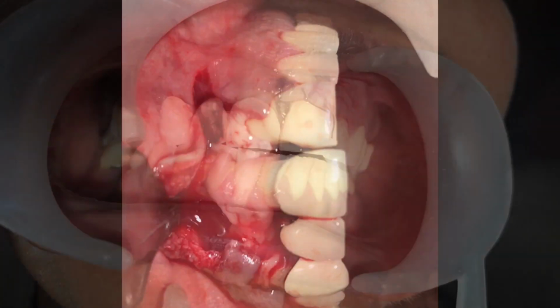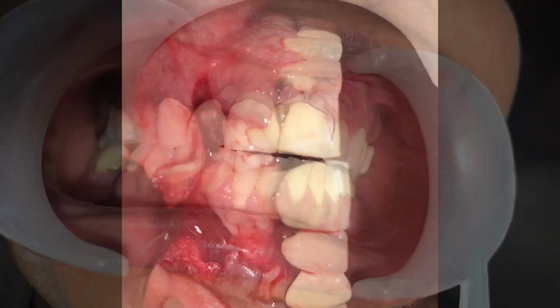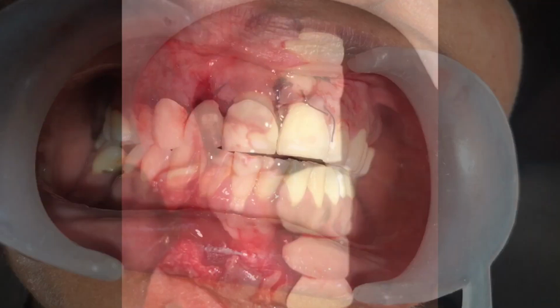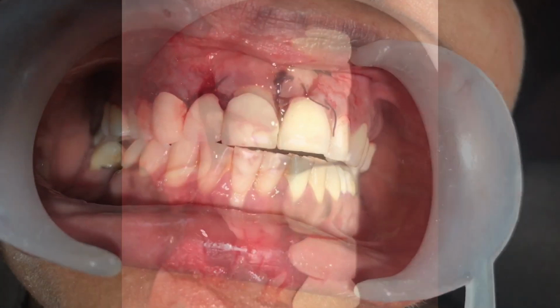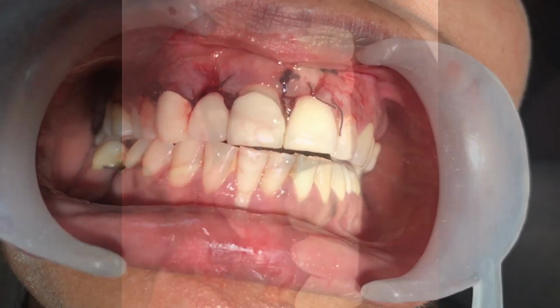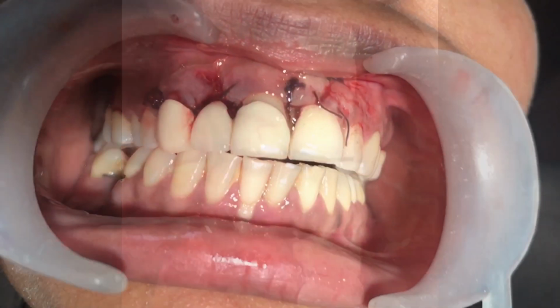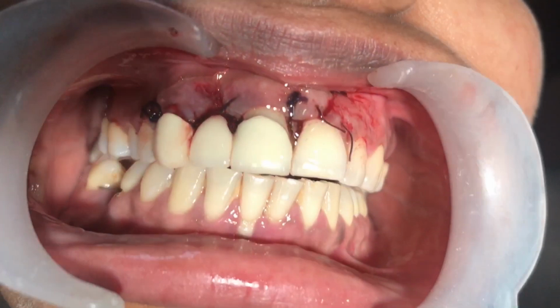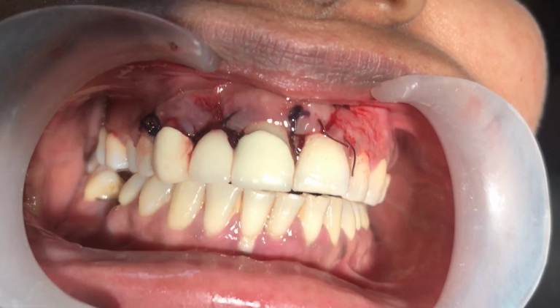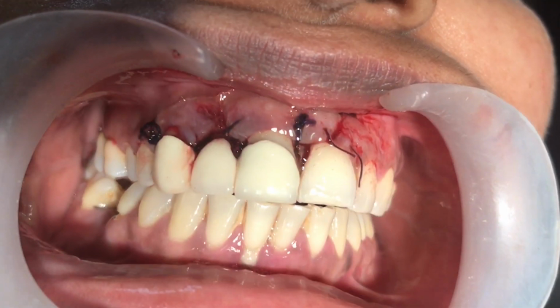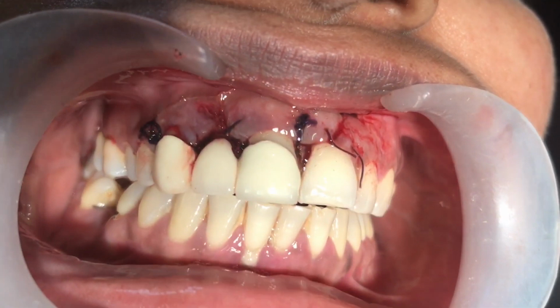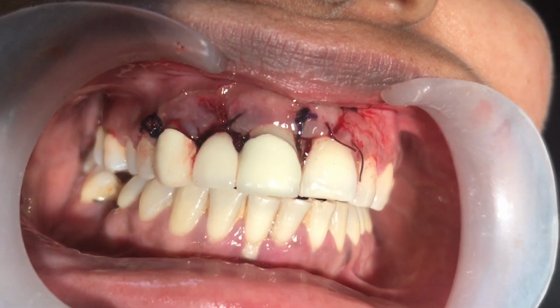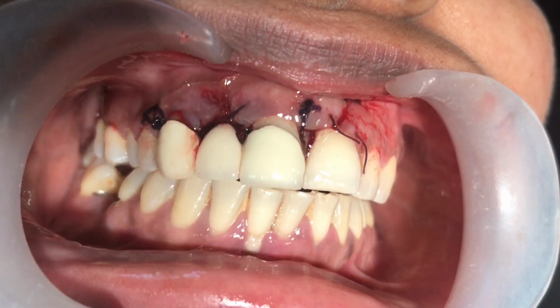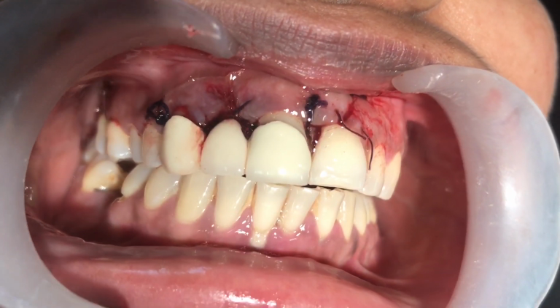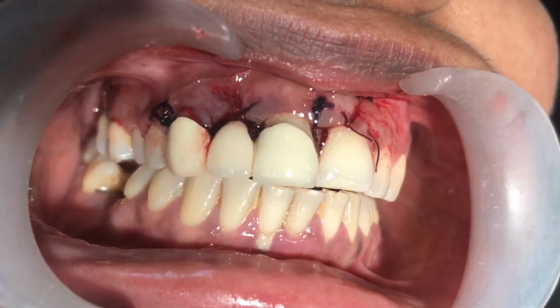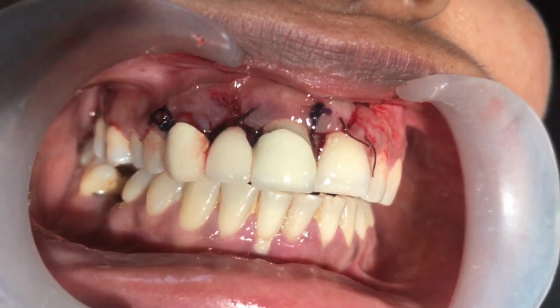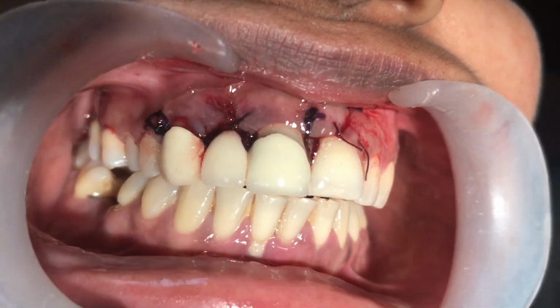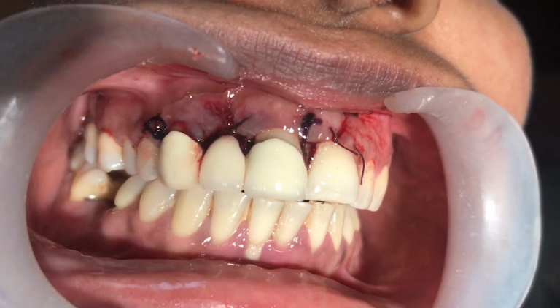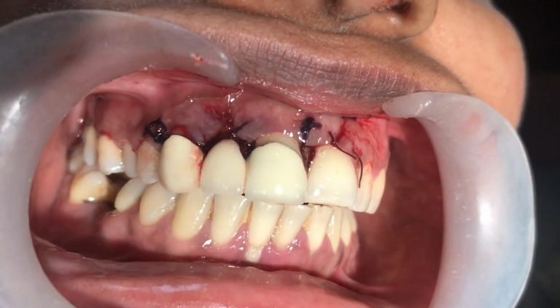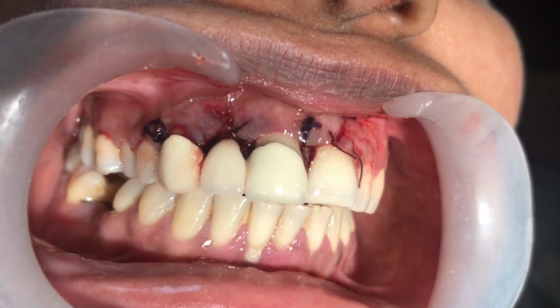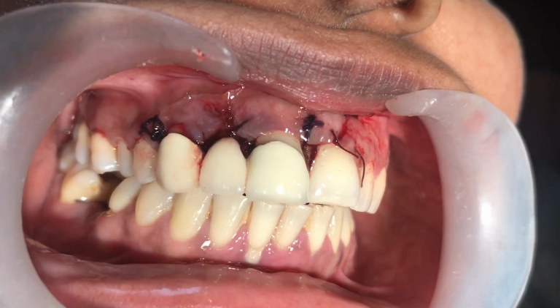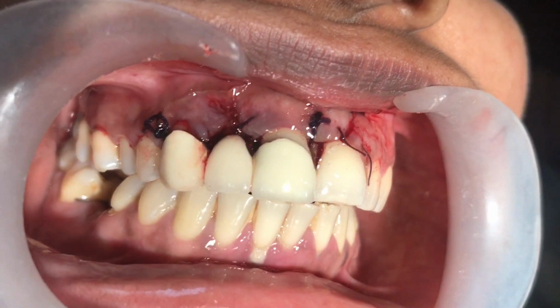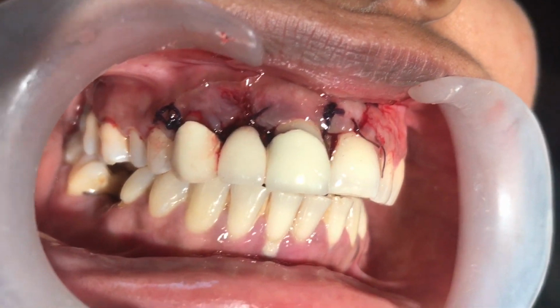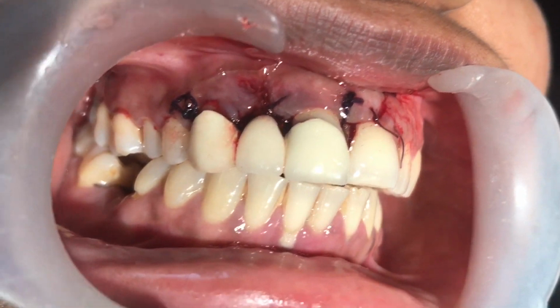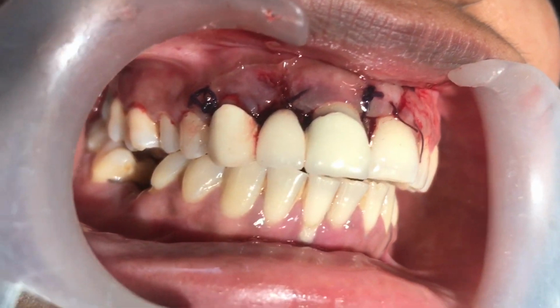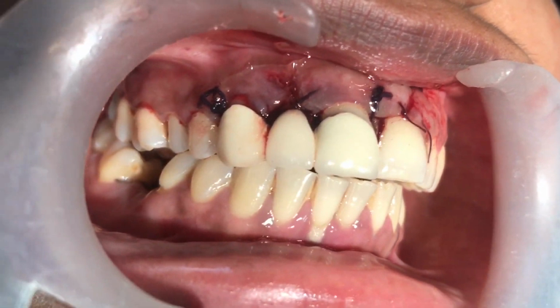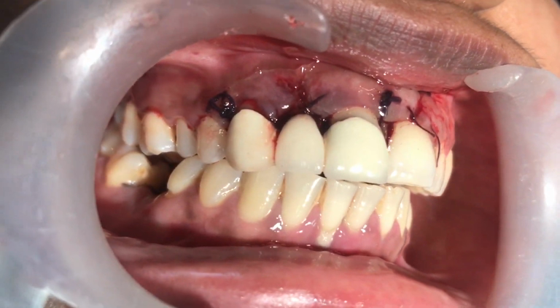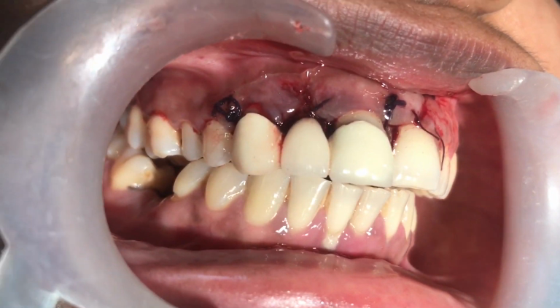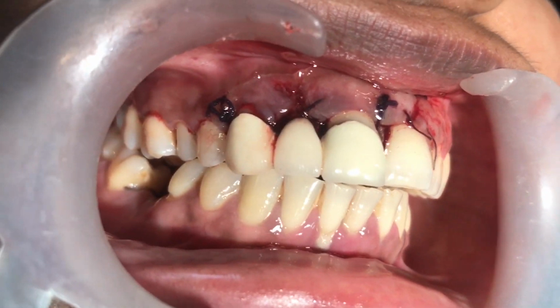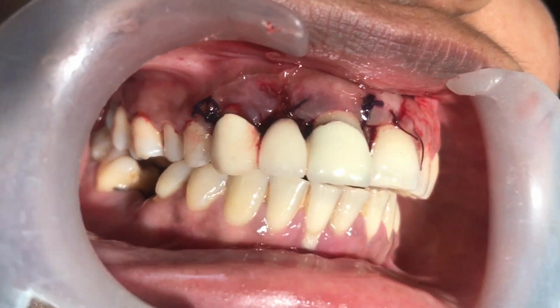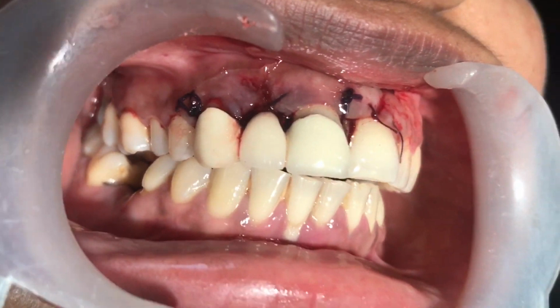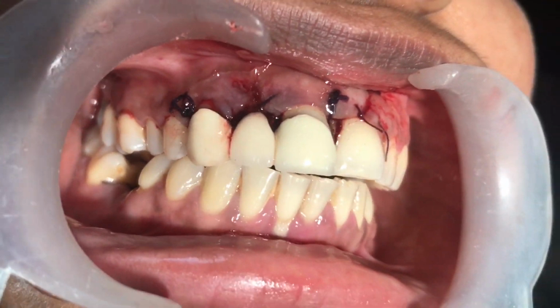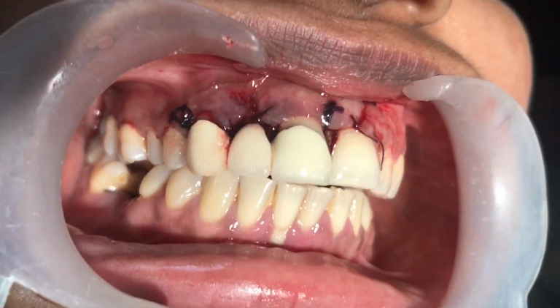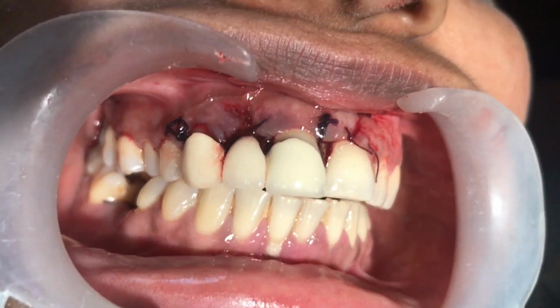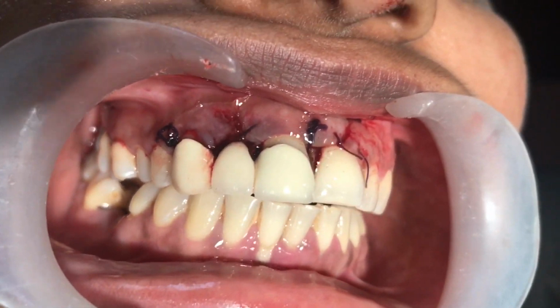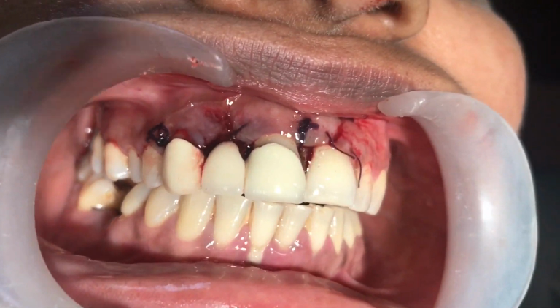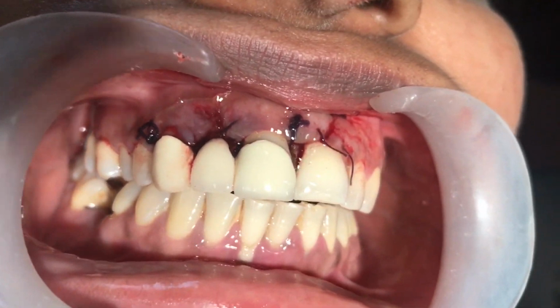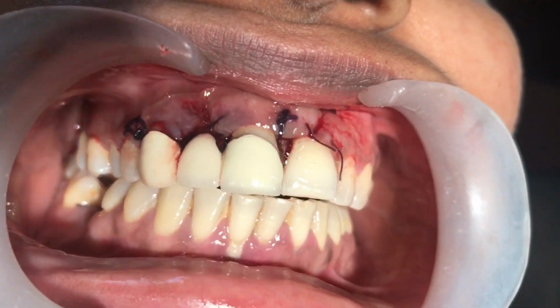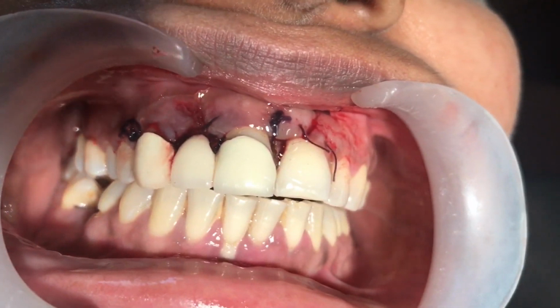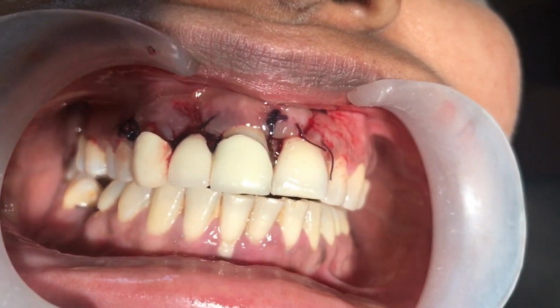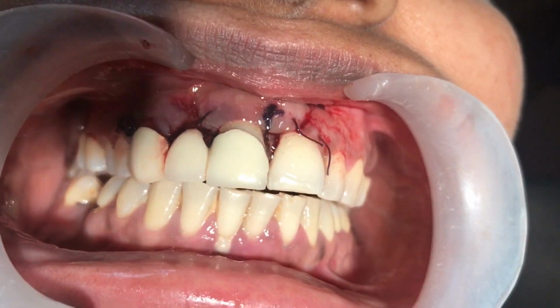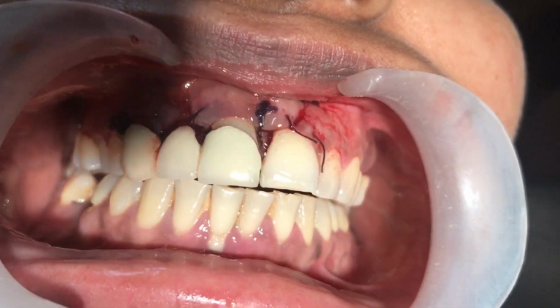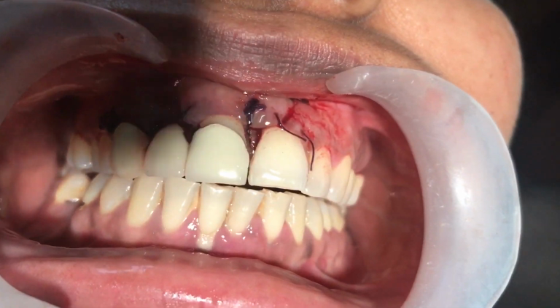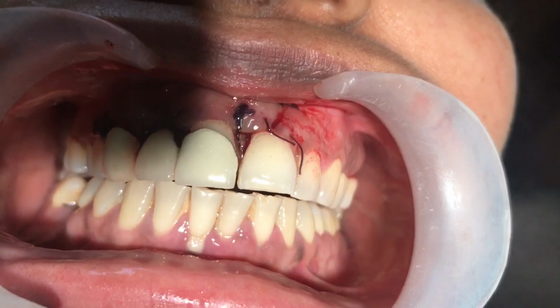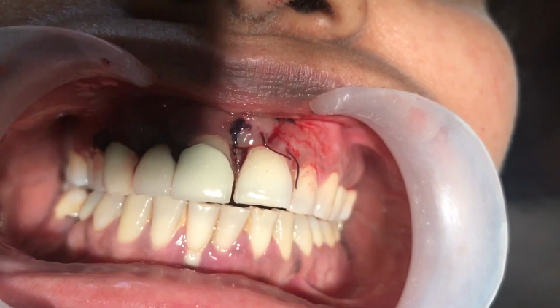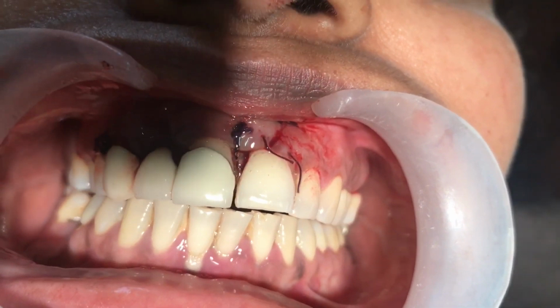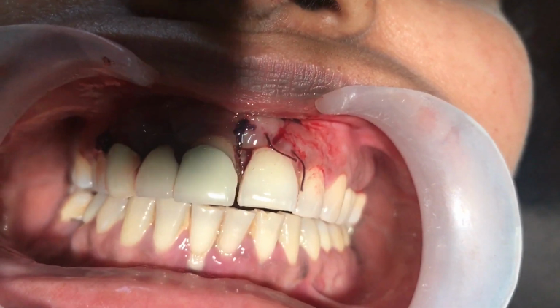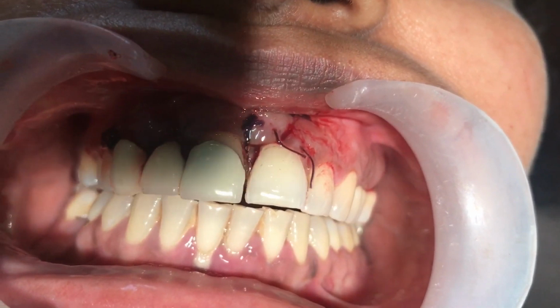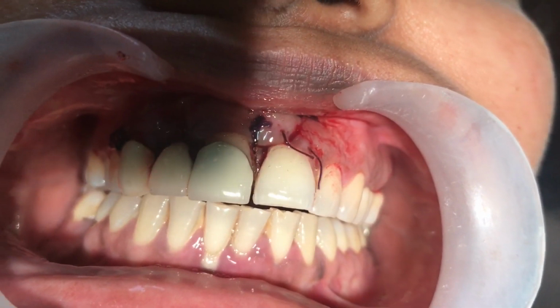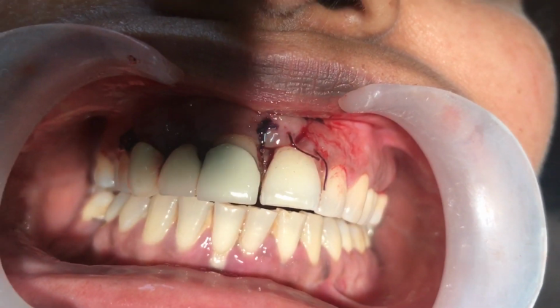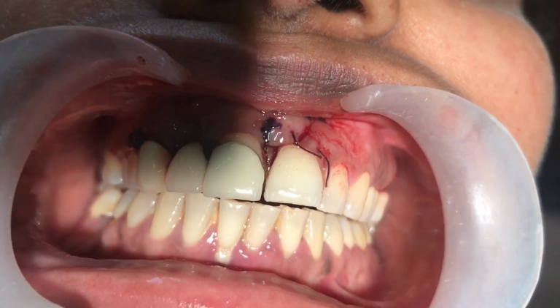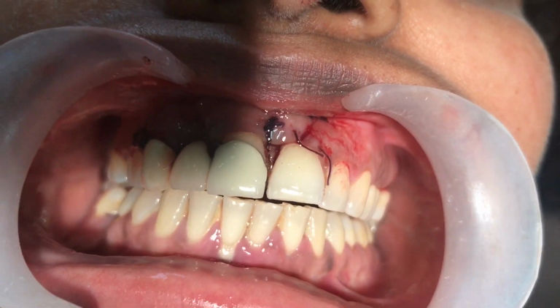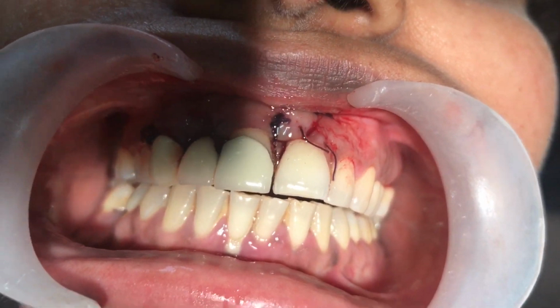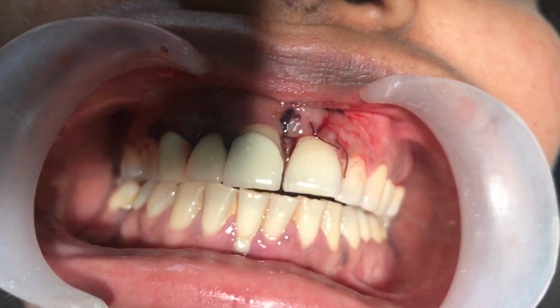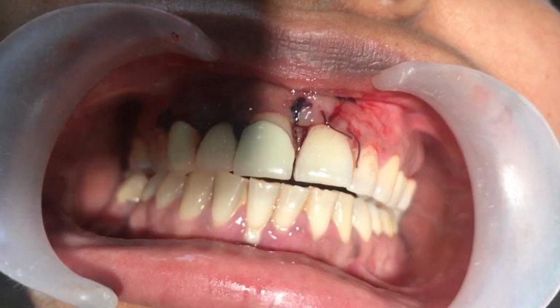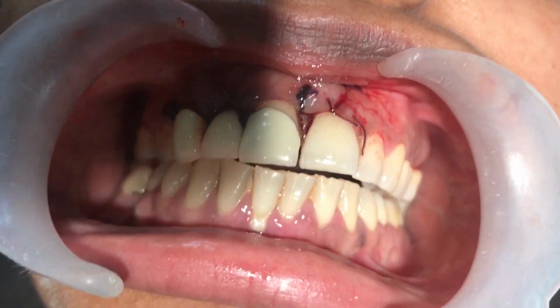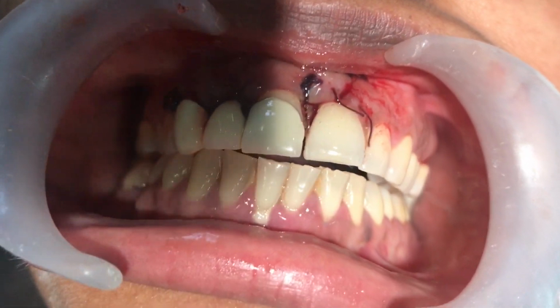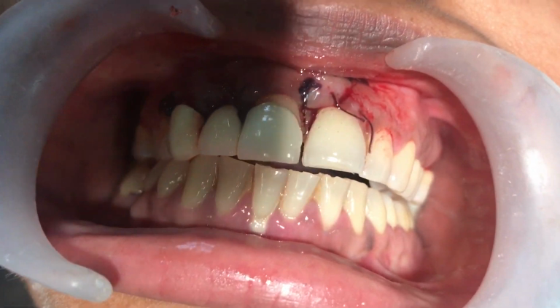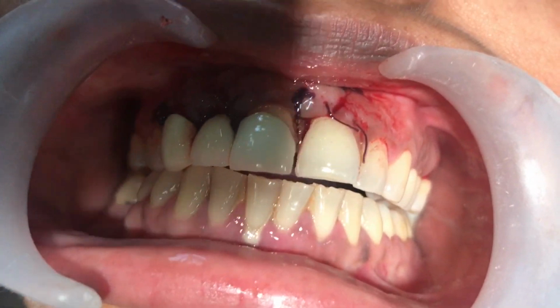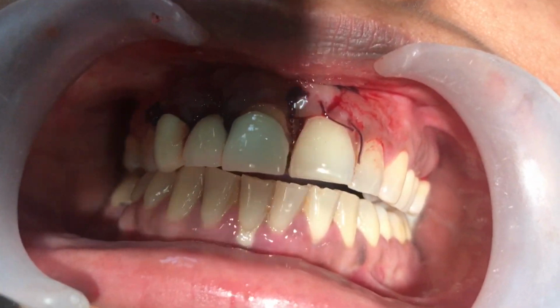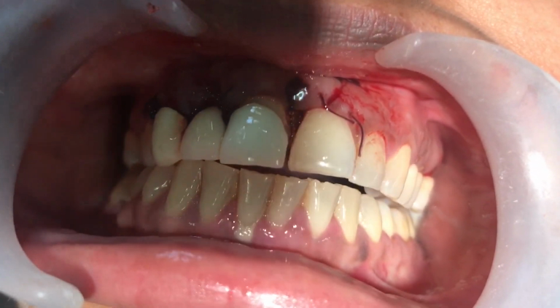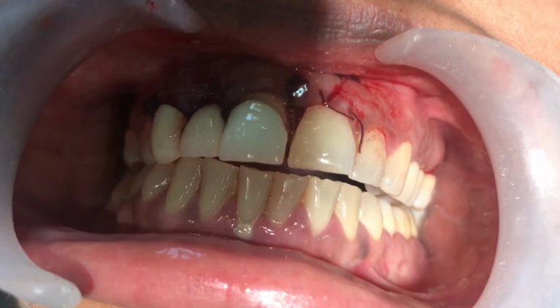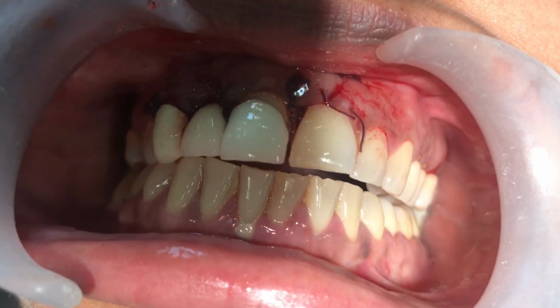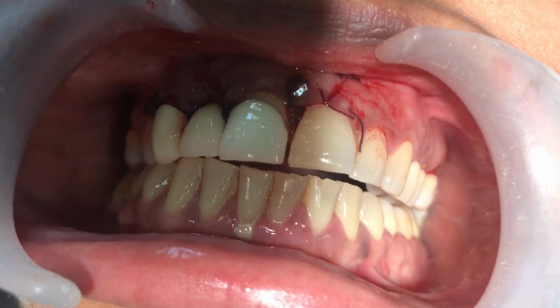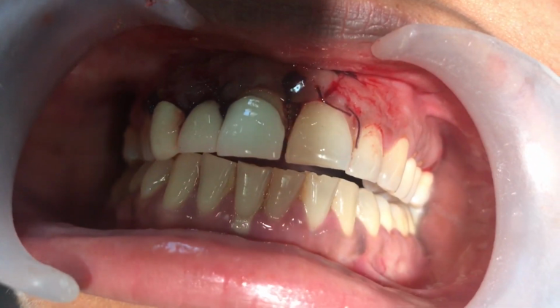We've just completed the gingival flap surgery. This is after suturing the flaps back in place.